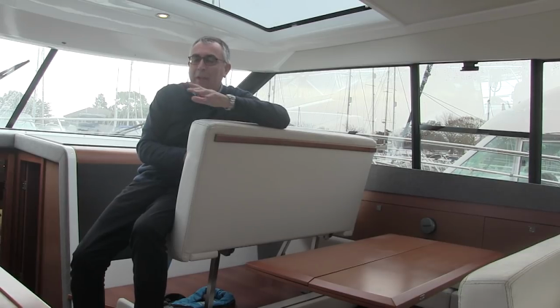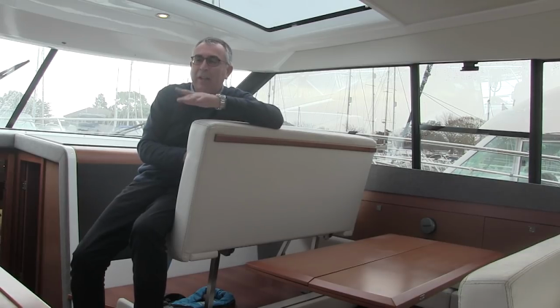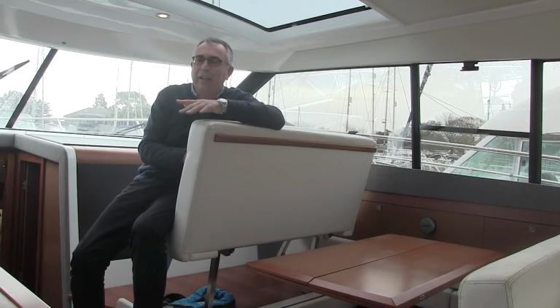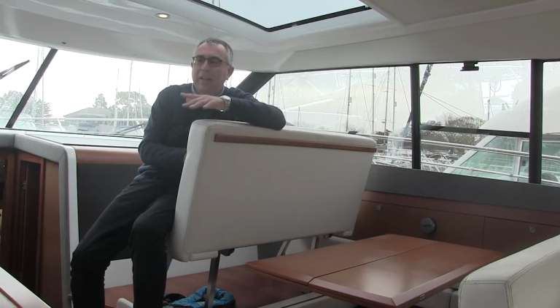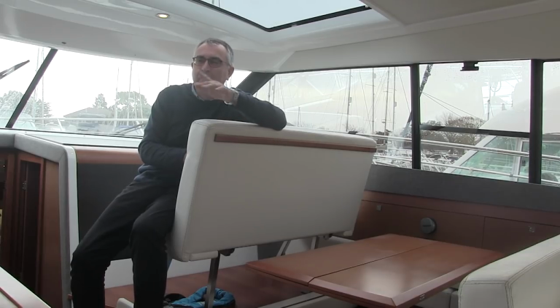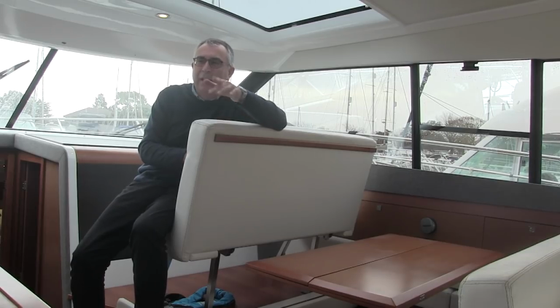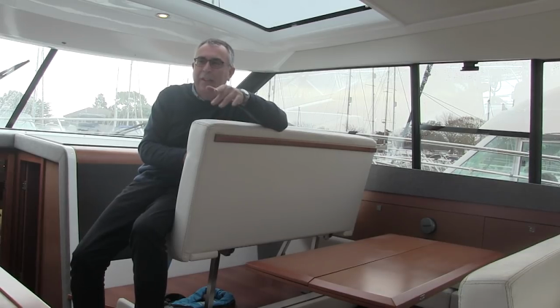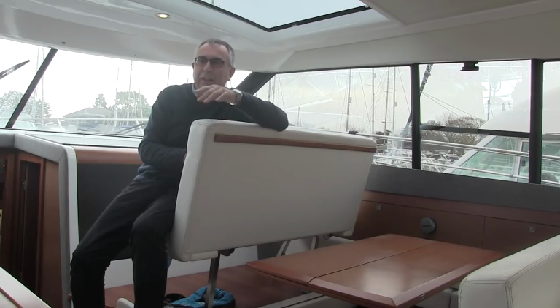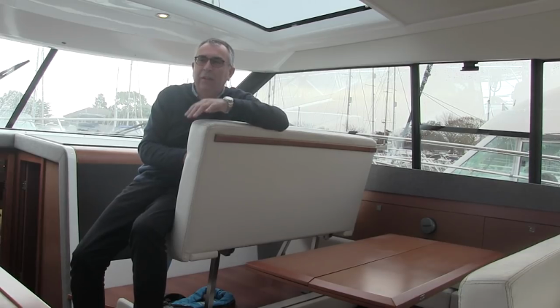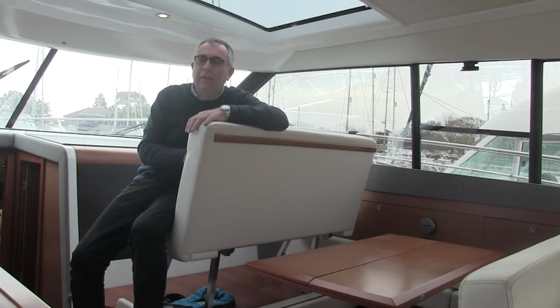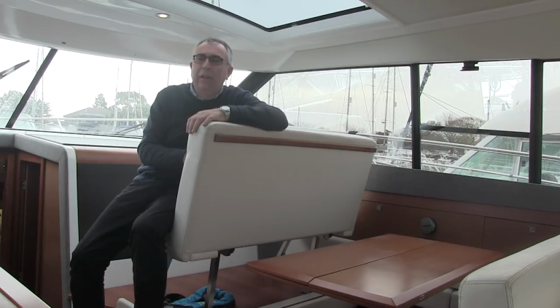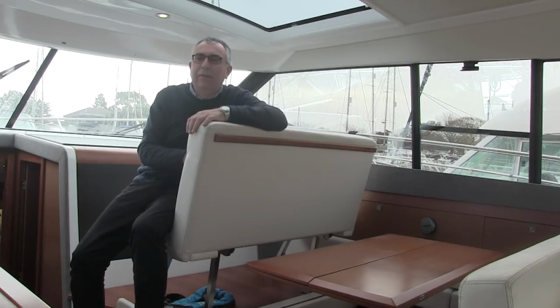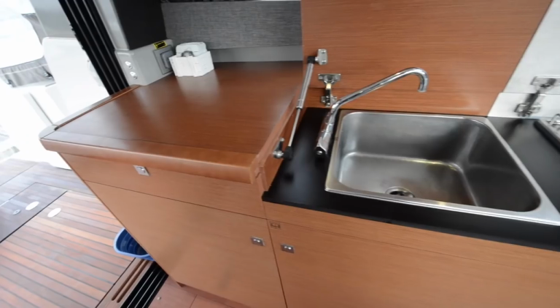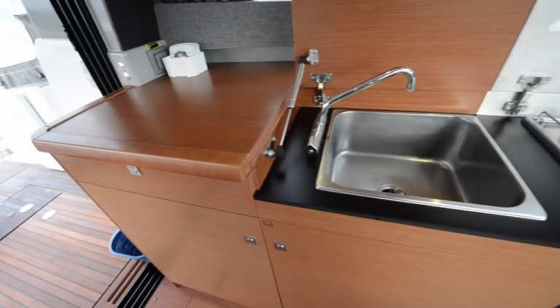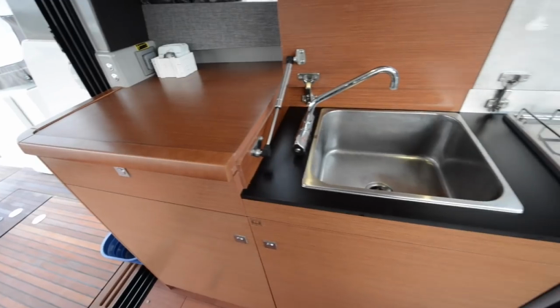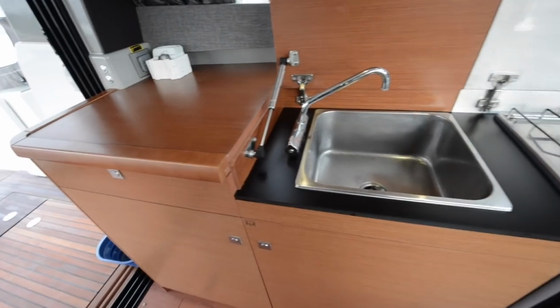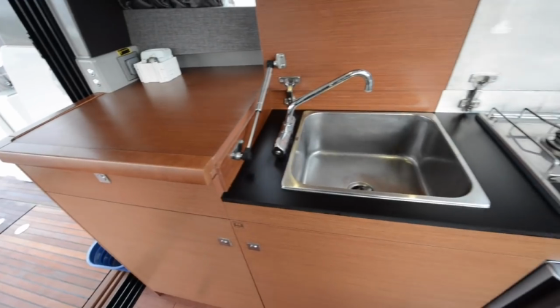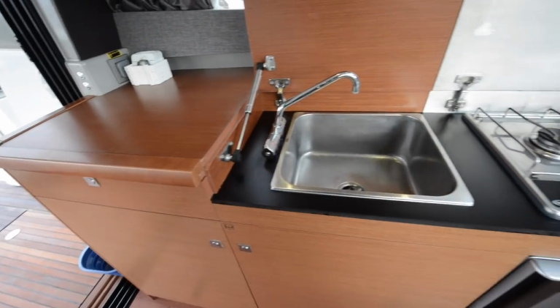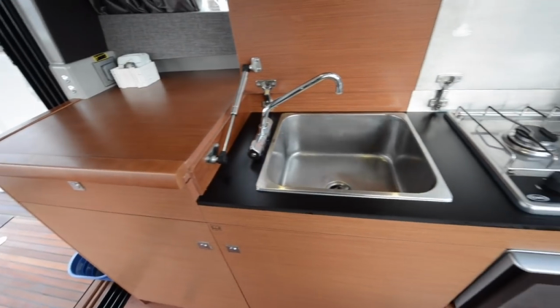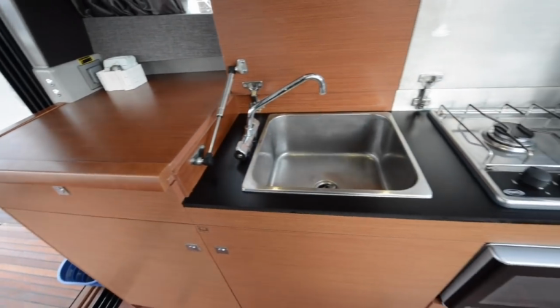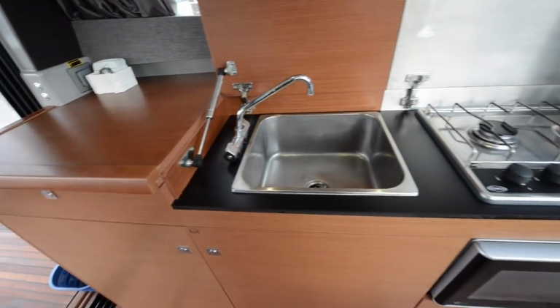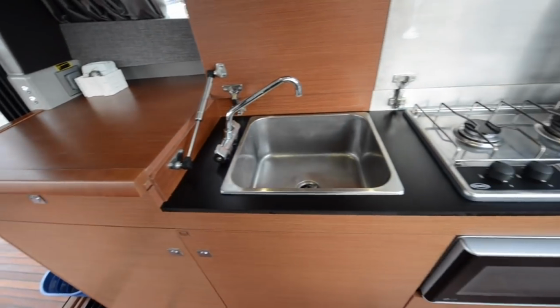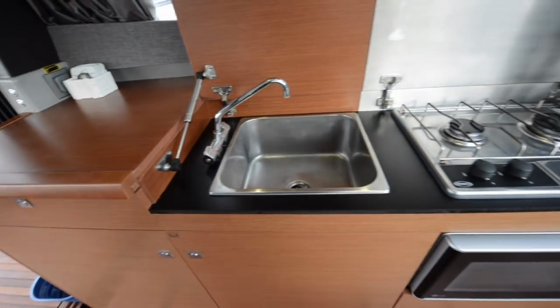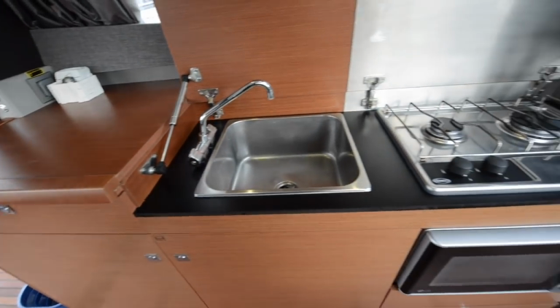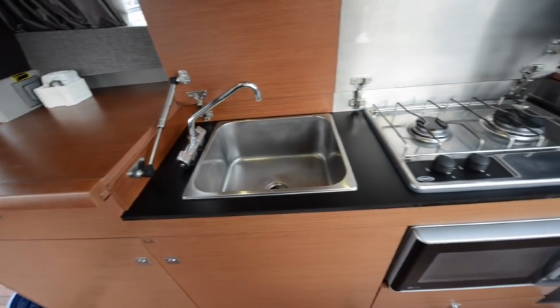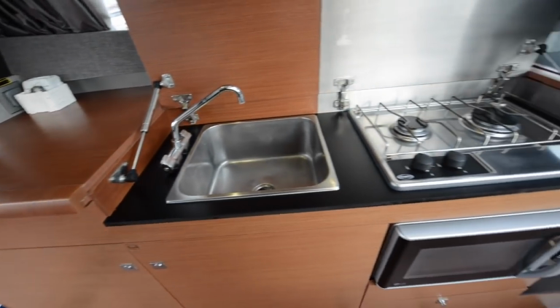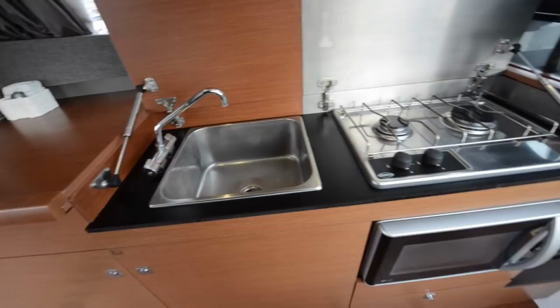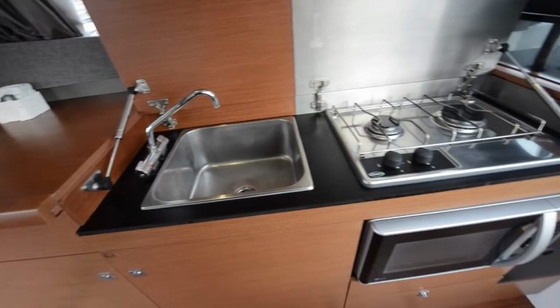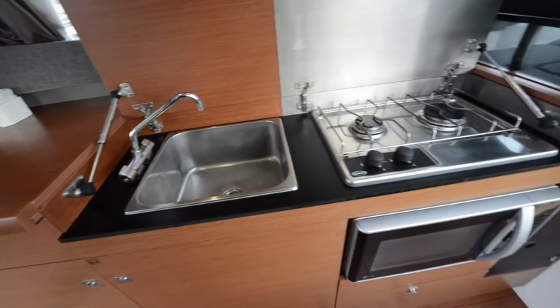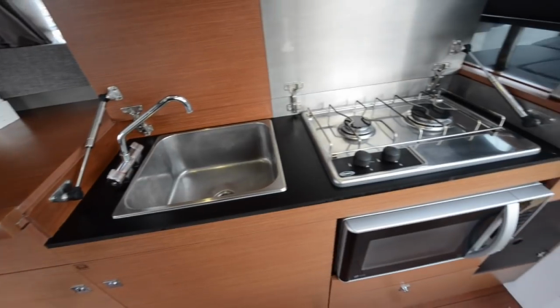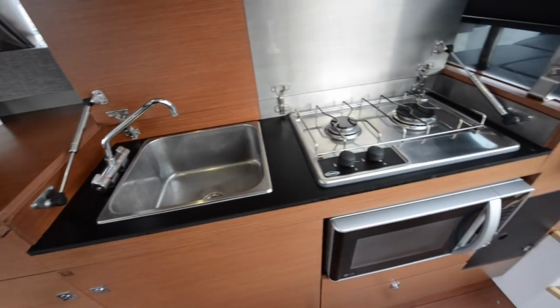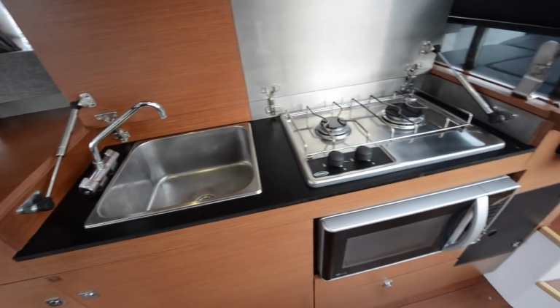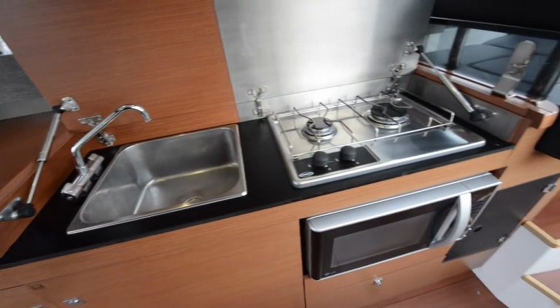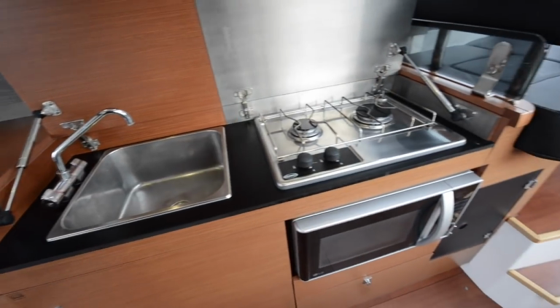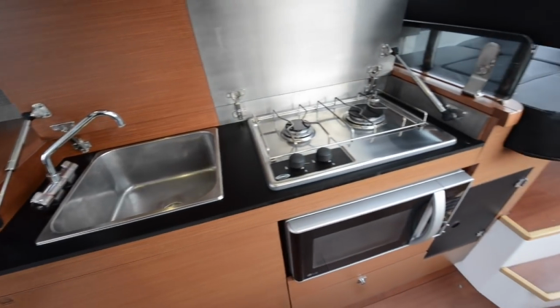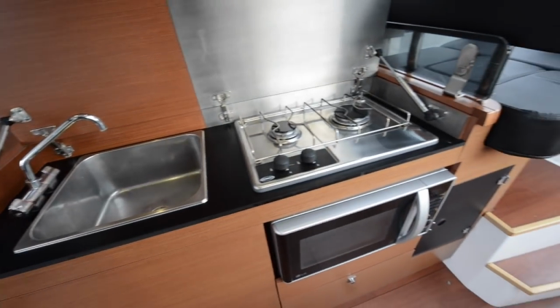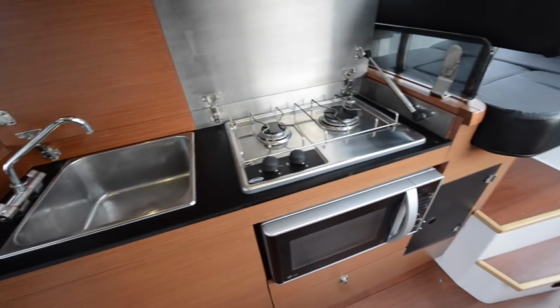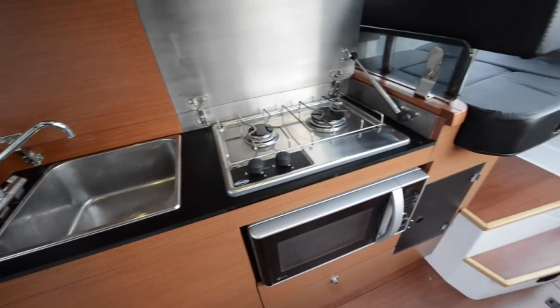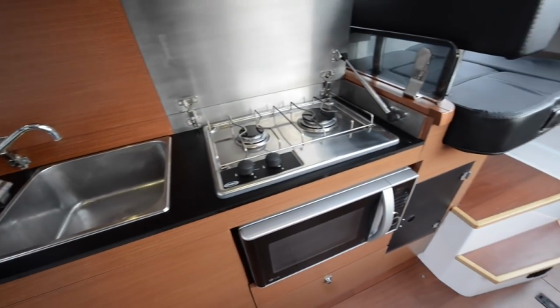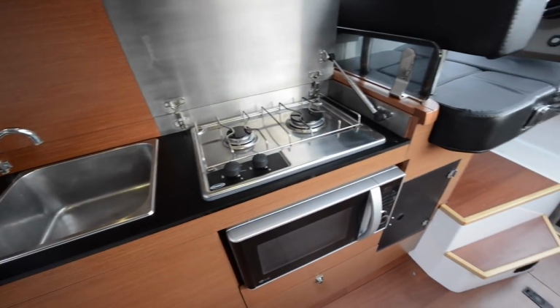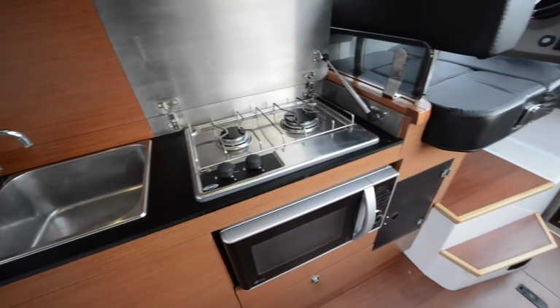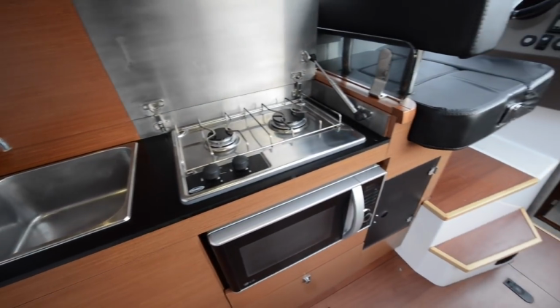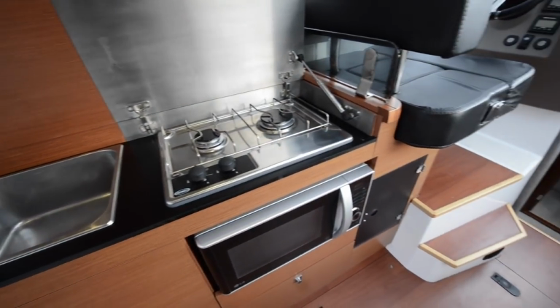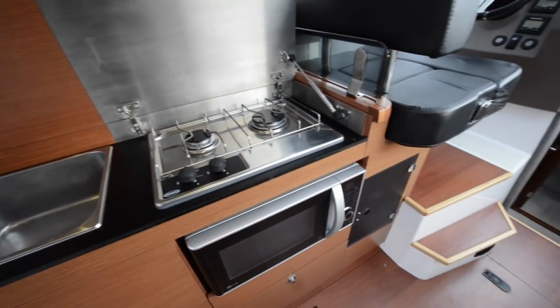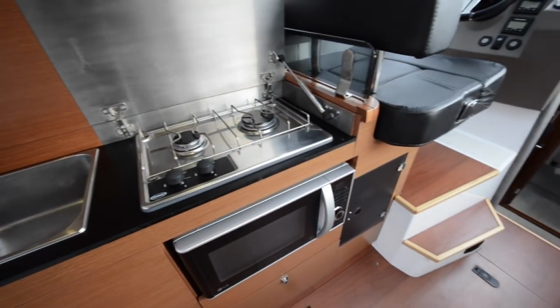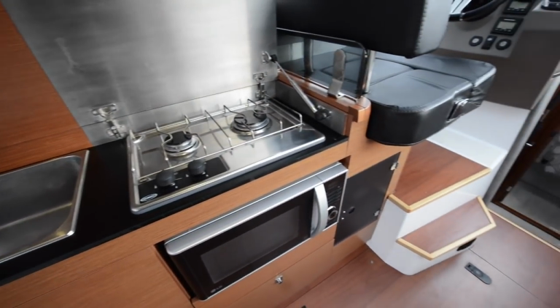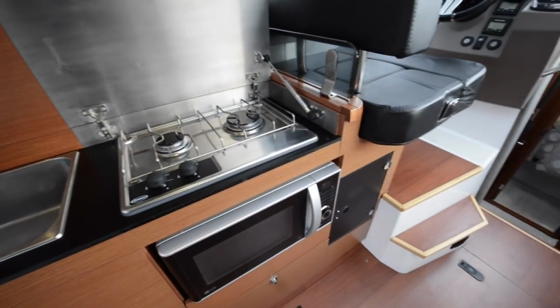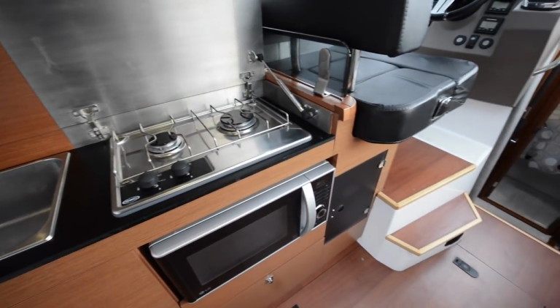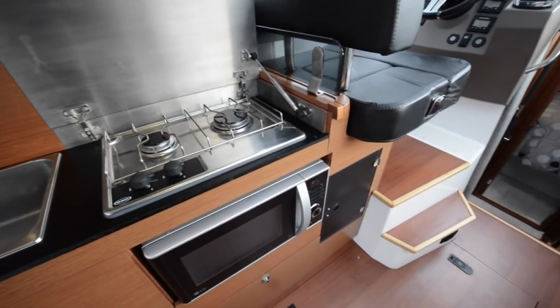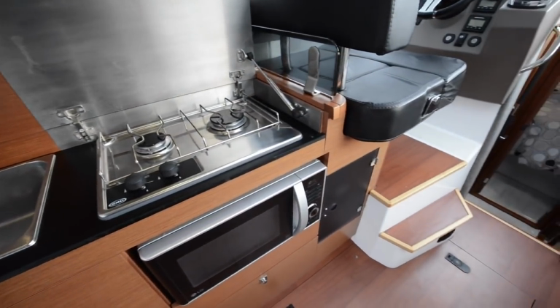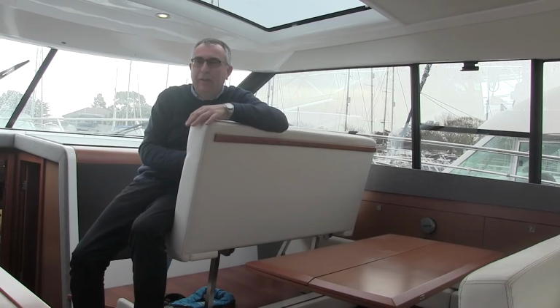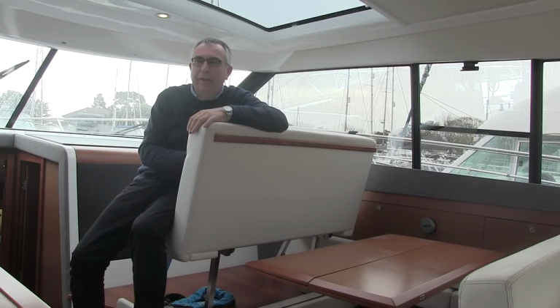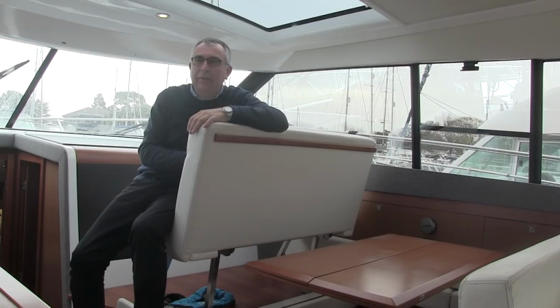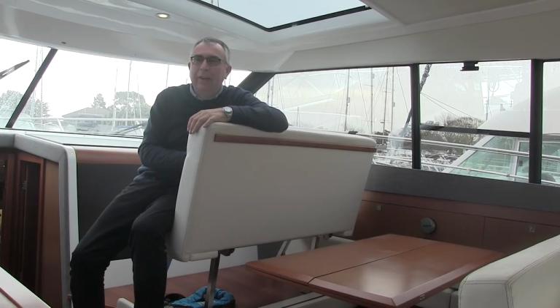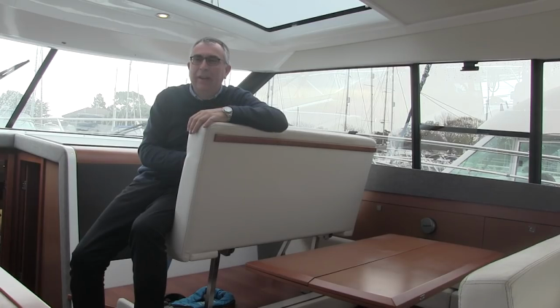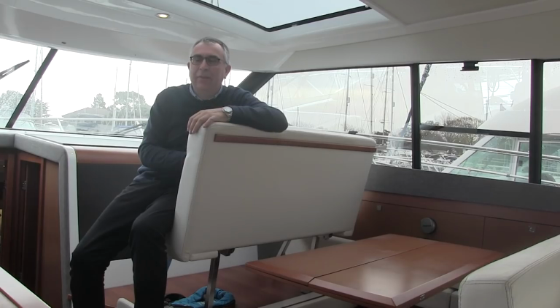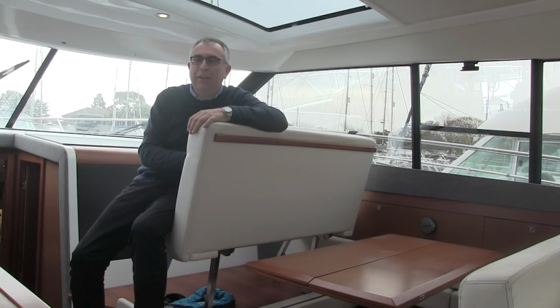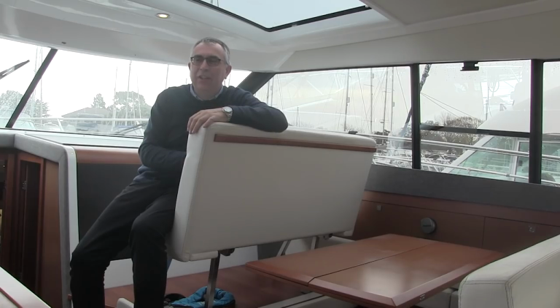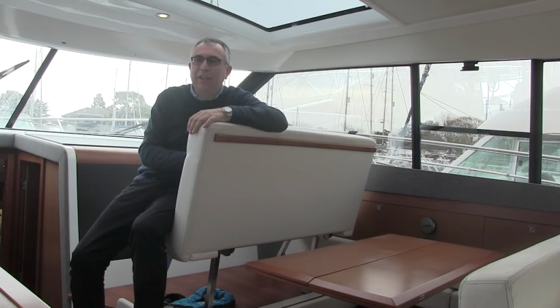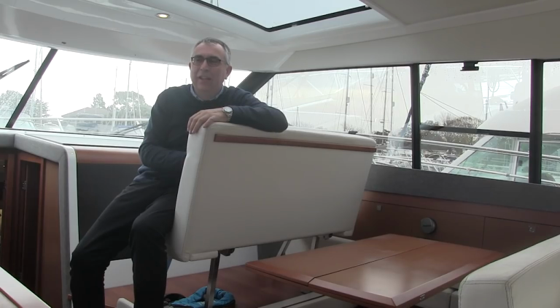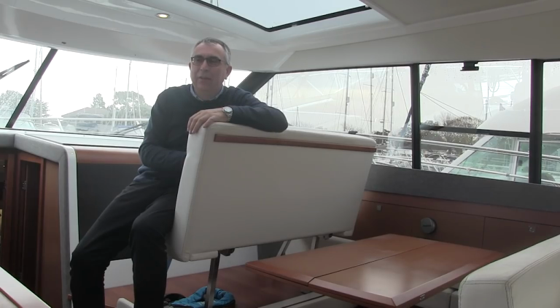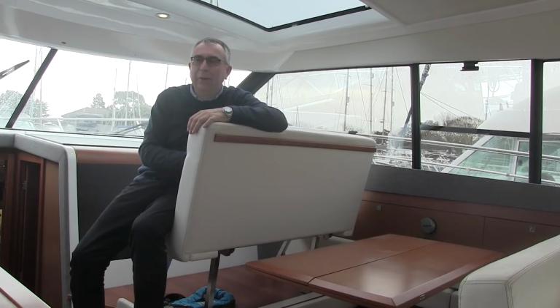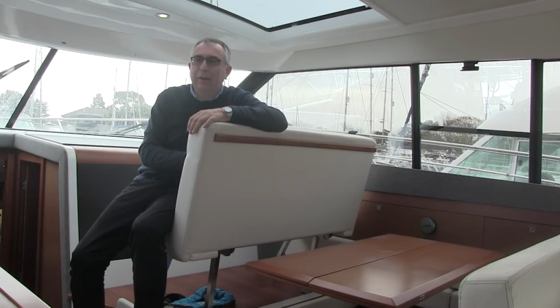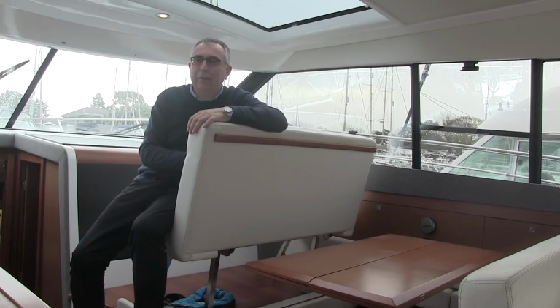Behind the helm you have a galley area with your standard sink, a hob, a microwave and a fridge in there as well.